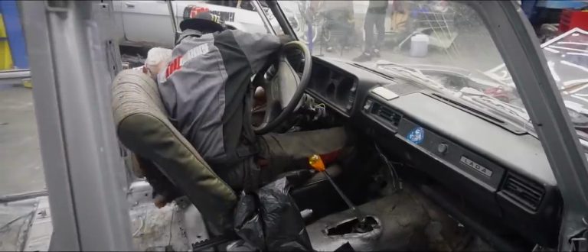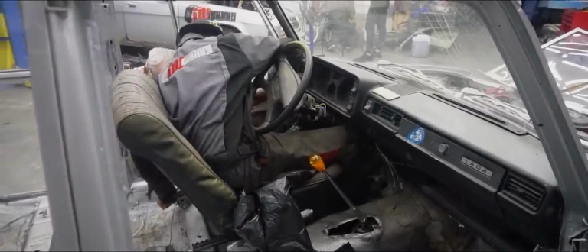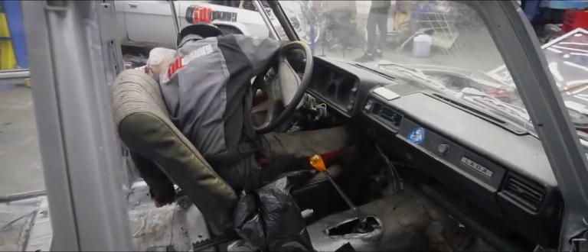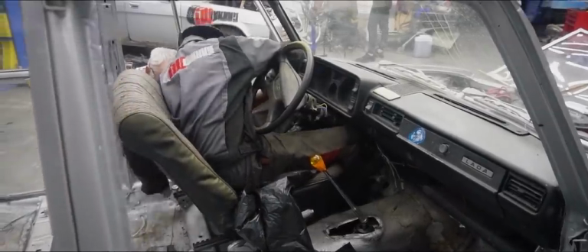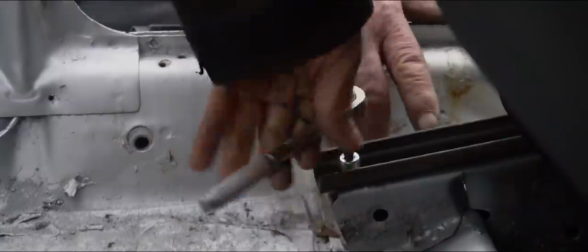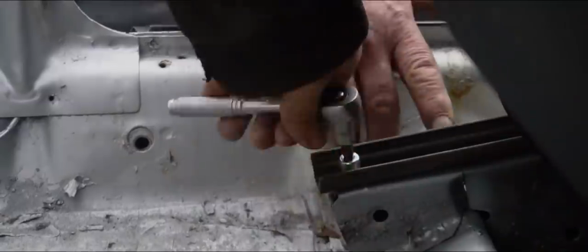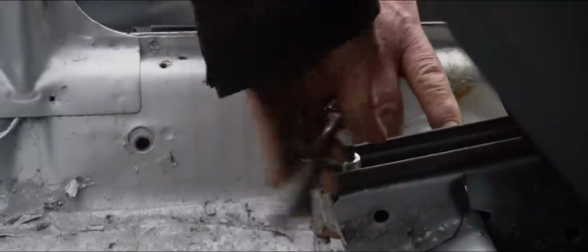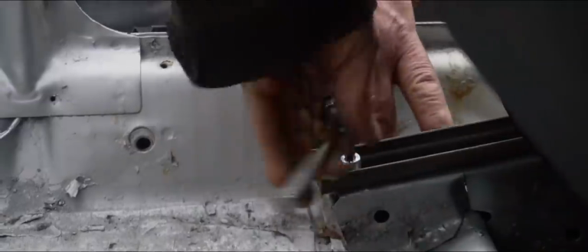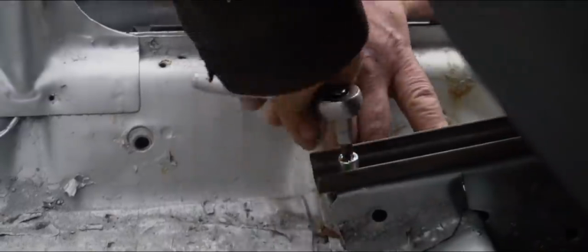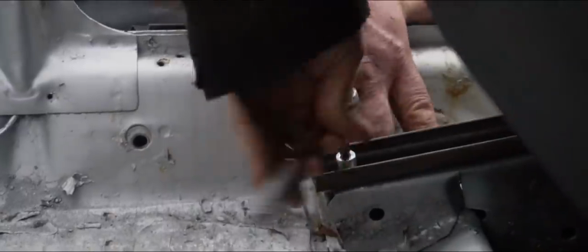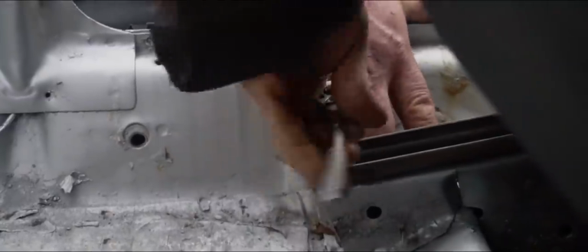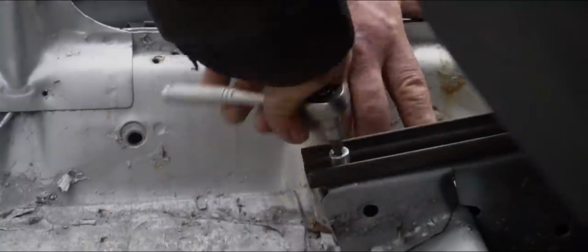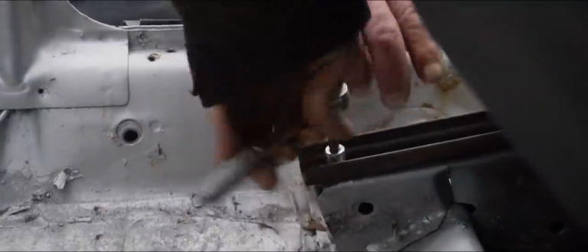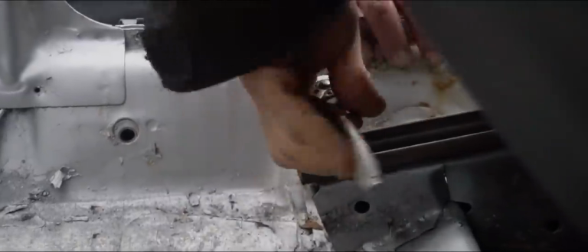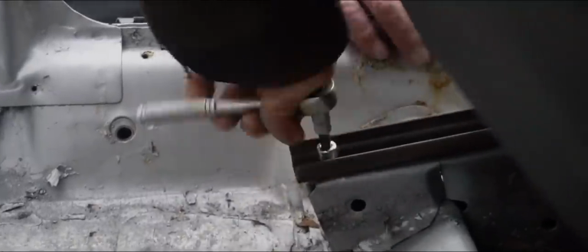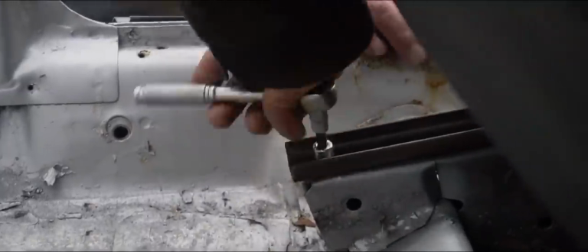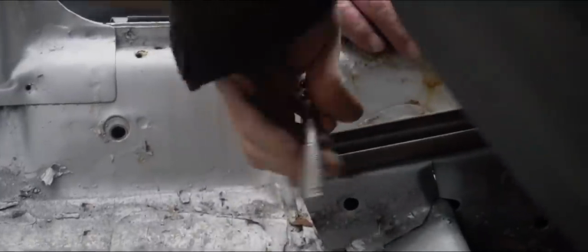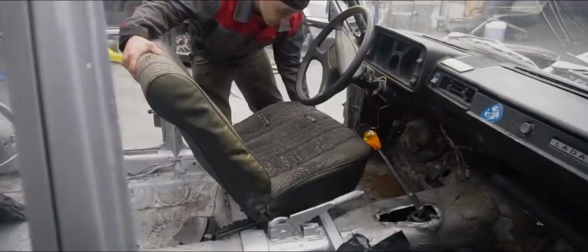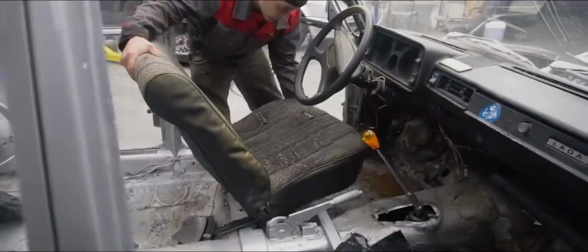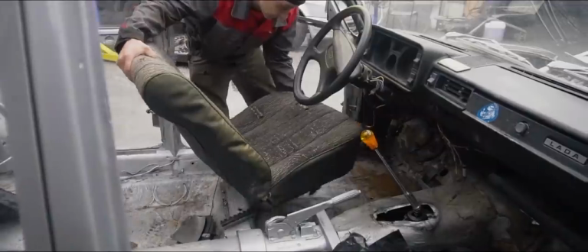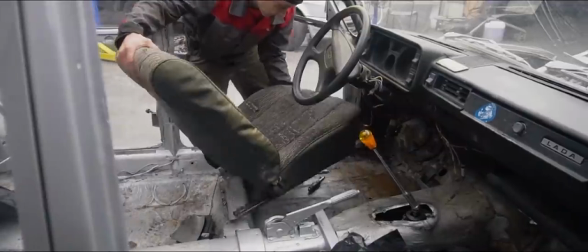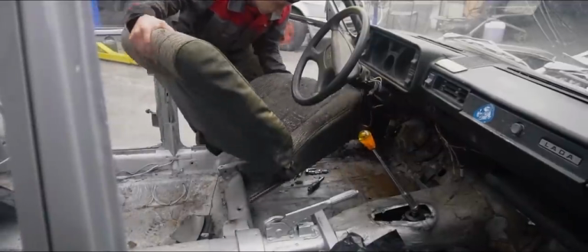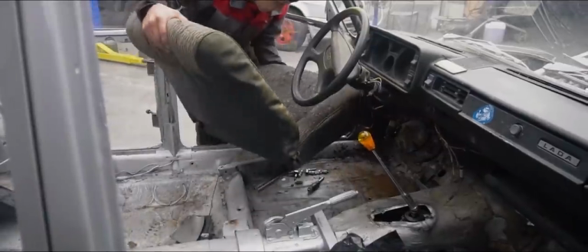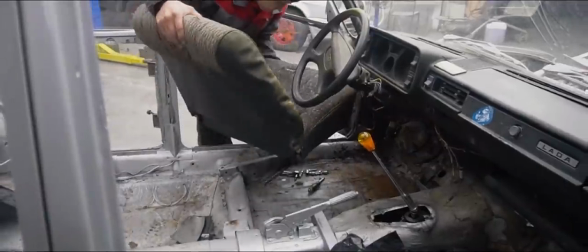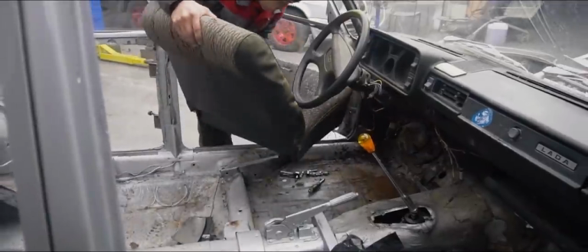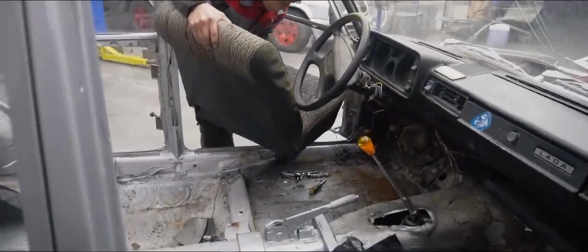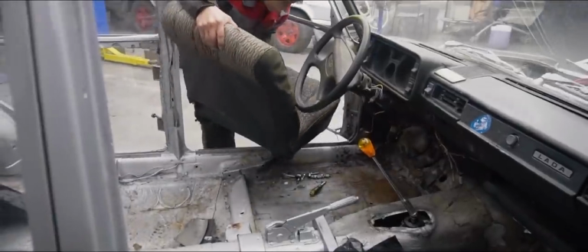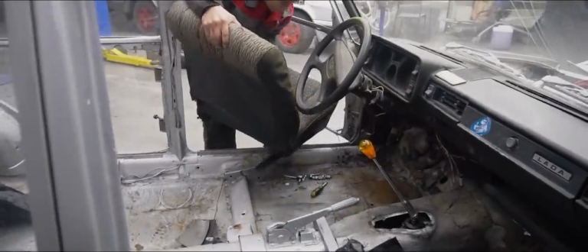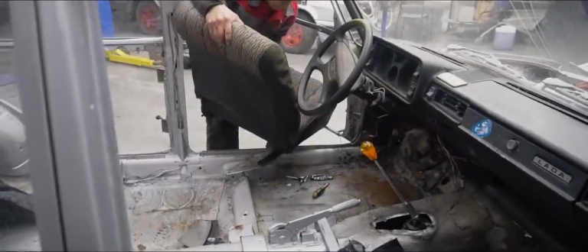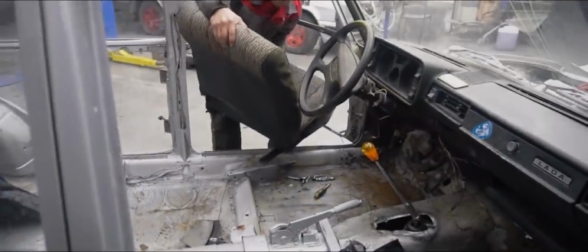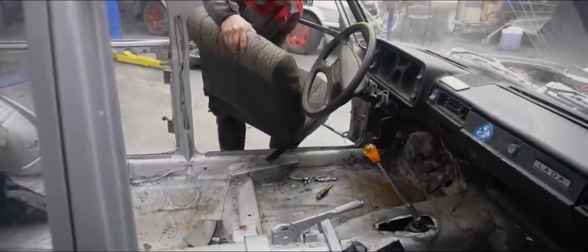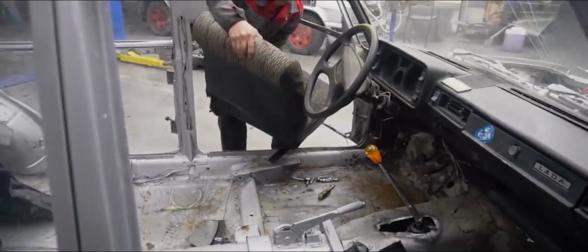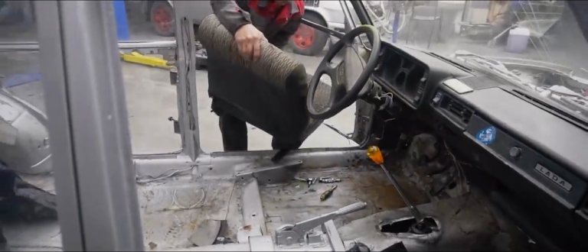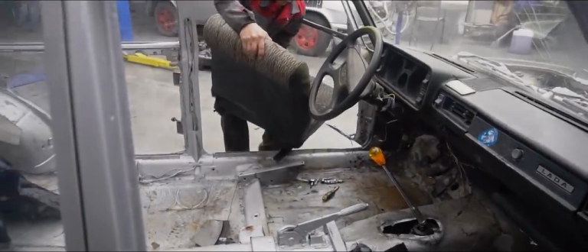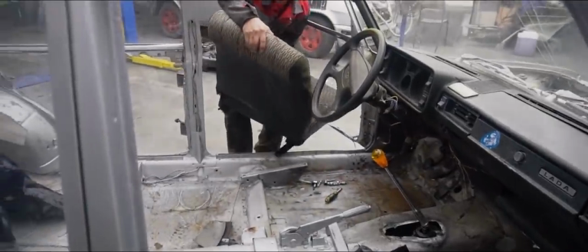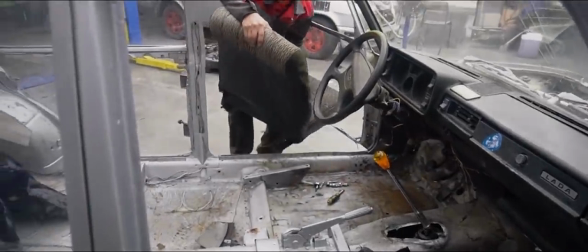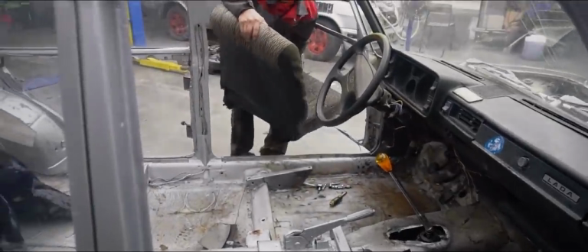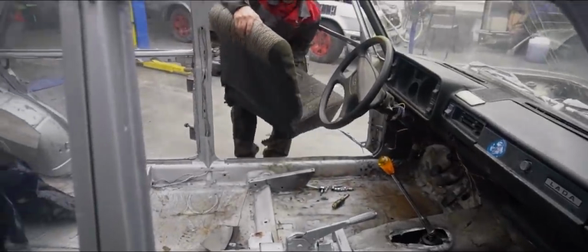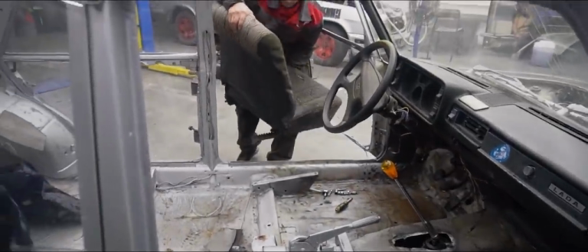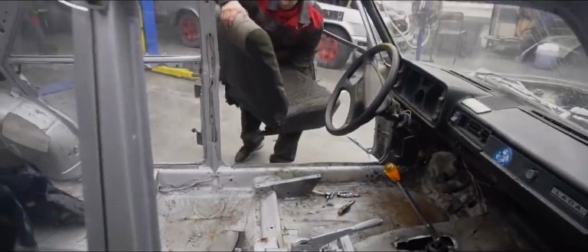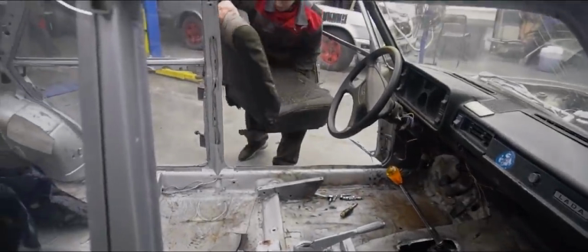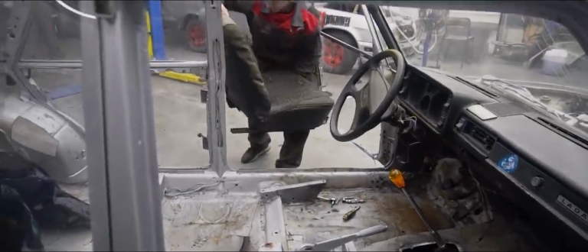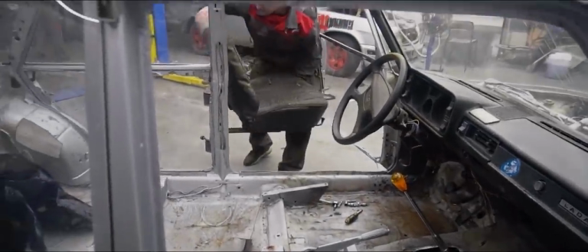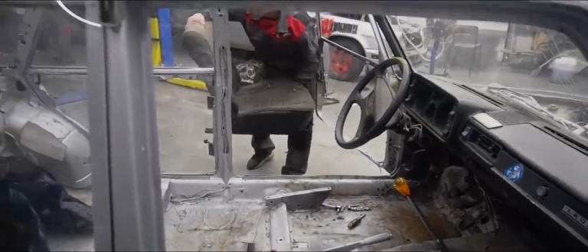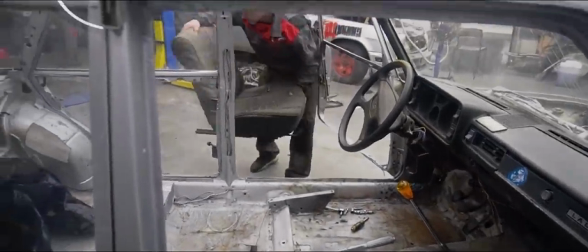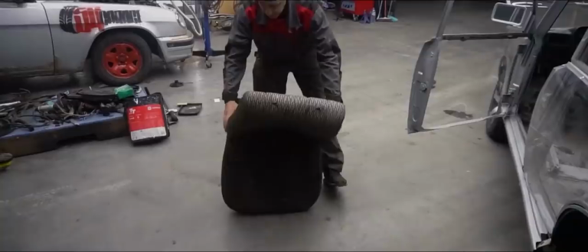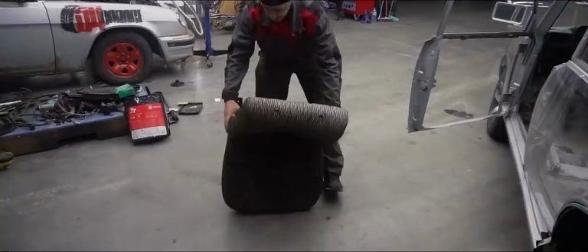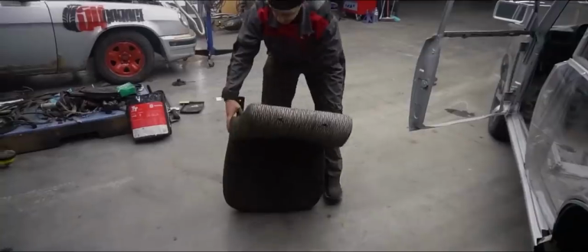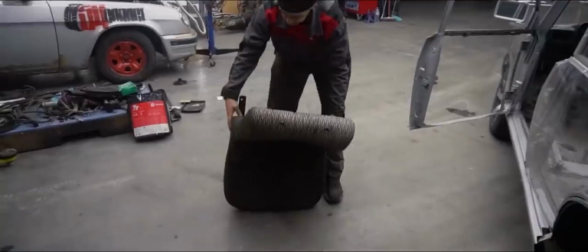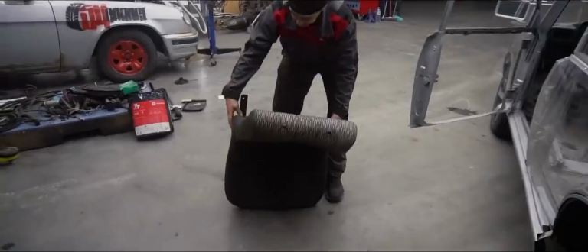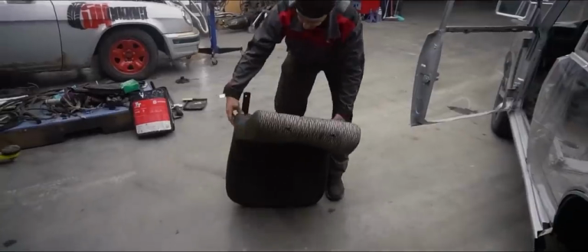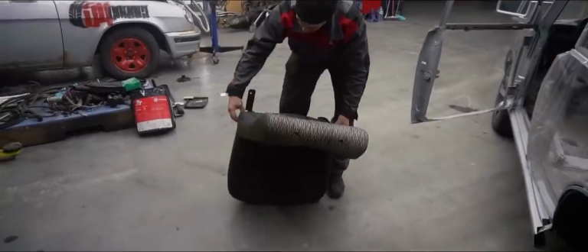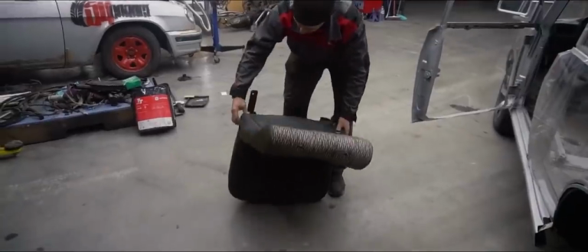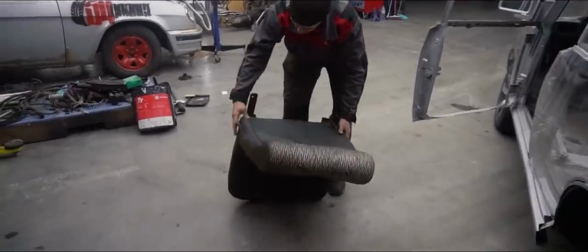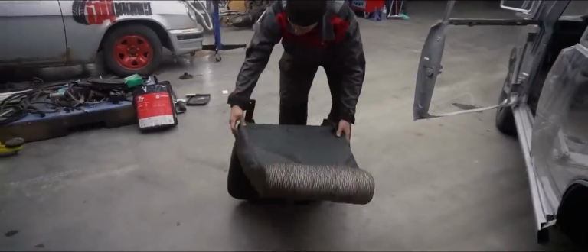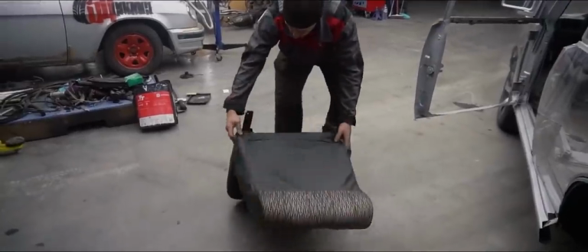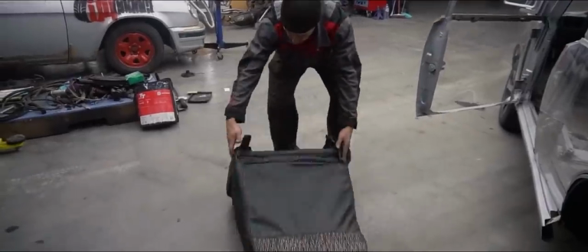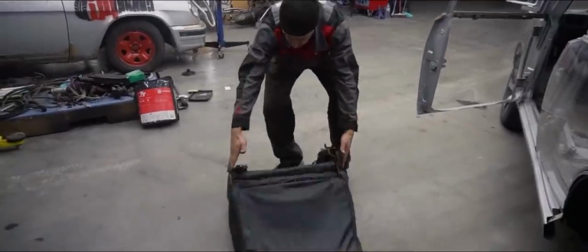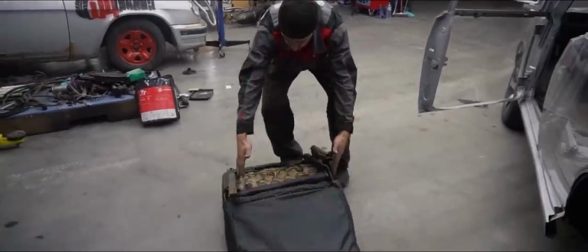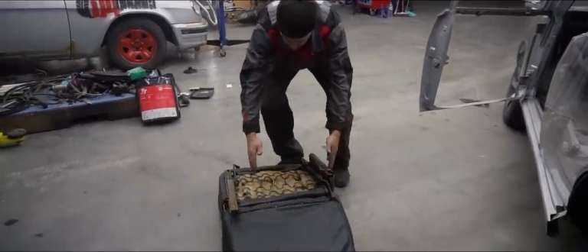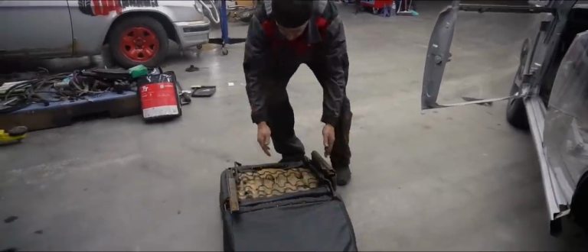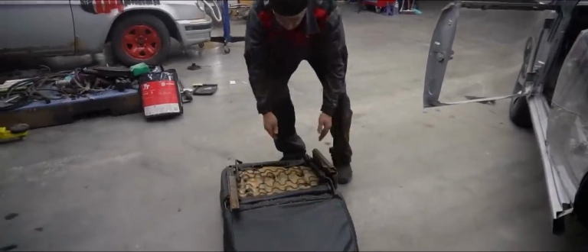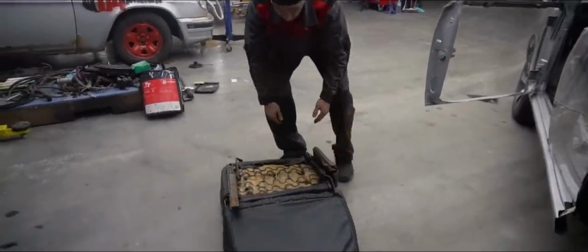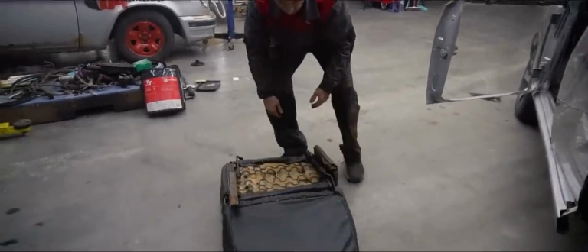DIY heated seats using engine coolant. Originally uploaded in November of 2020. Translation and voiceover by BMI Russian.